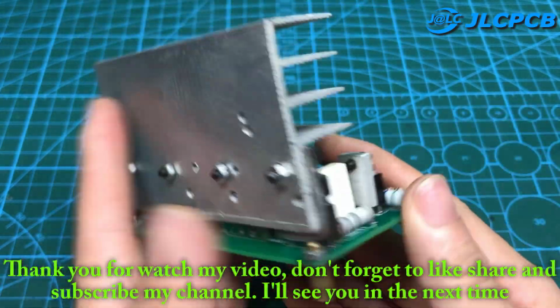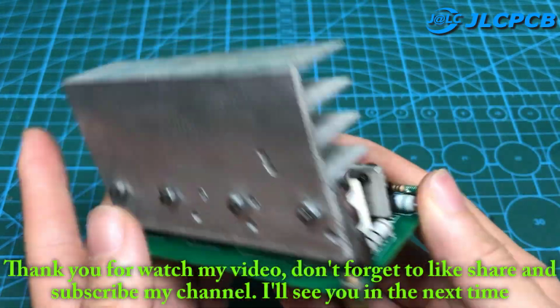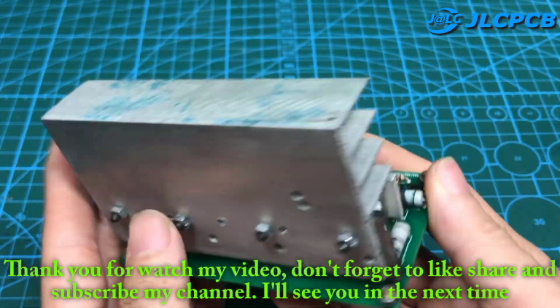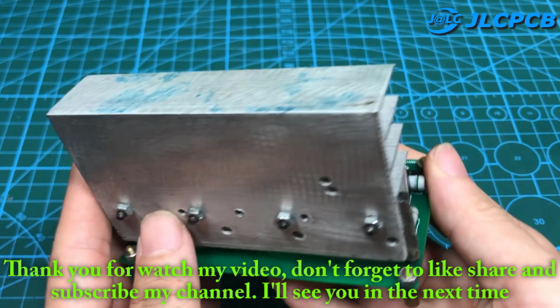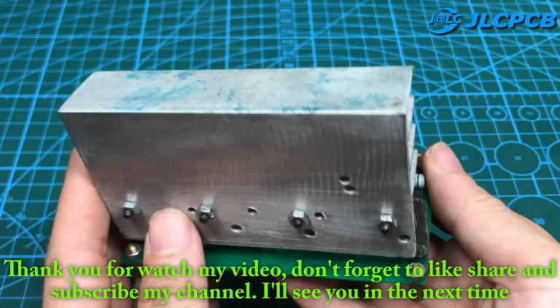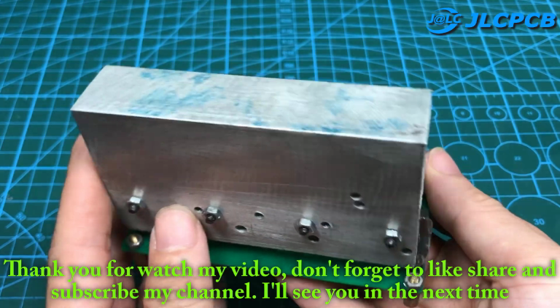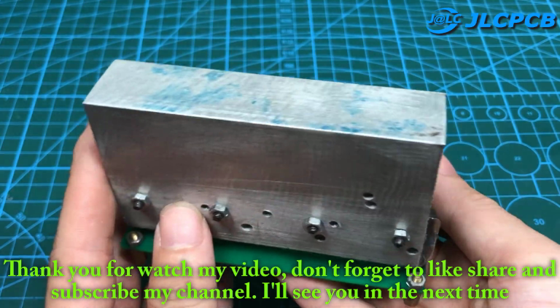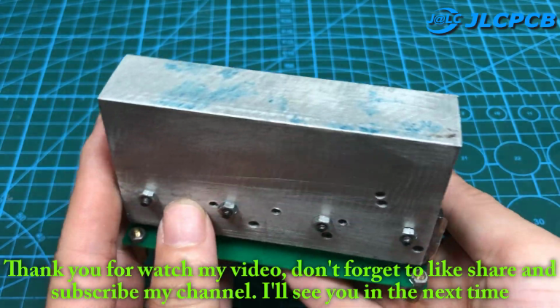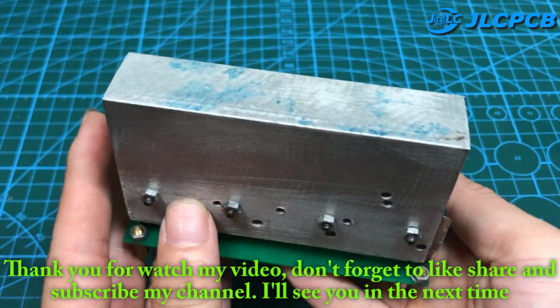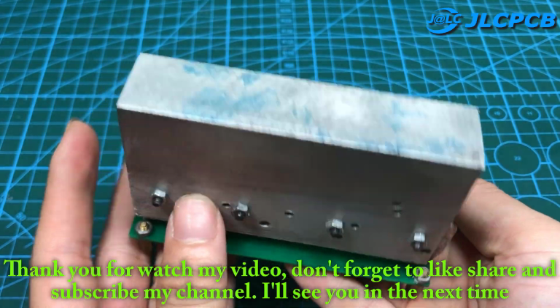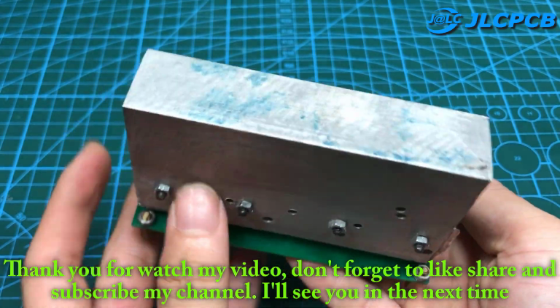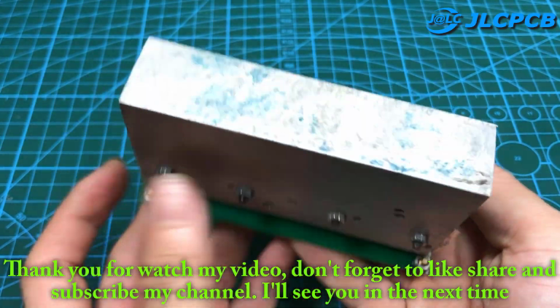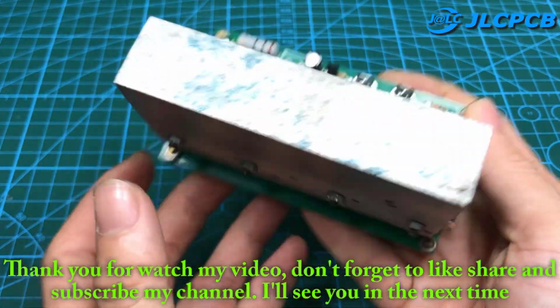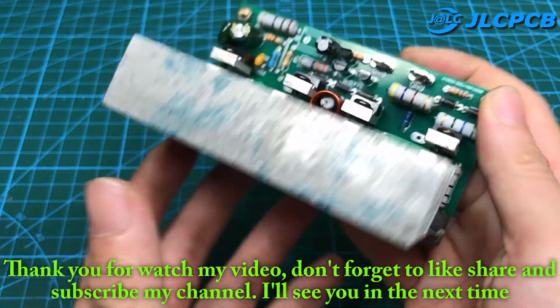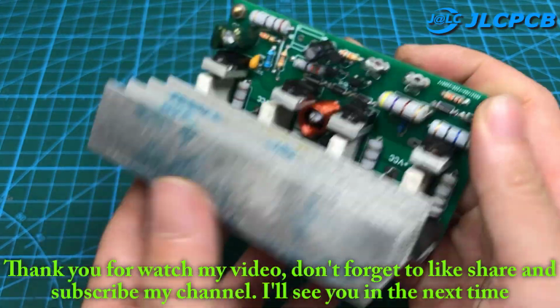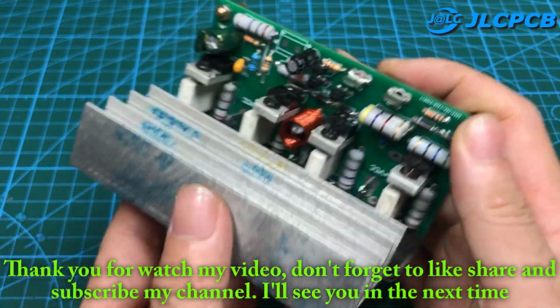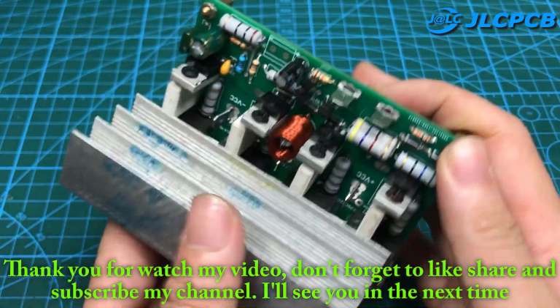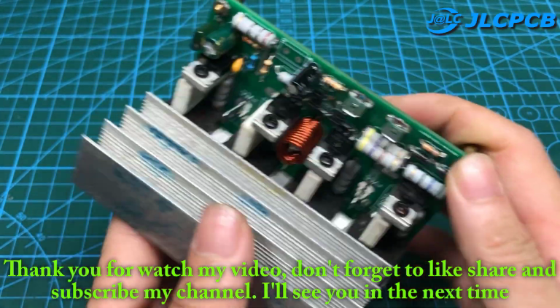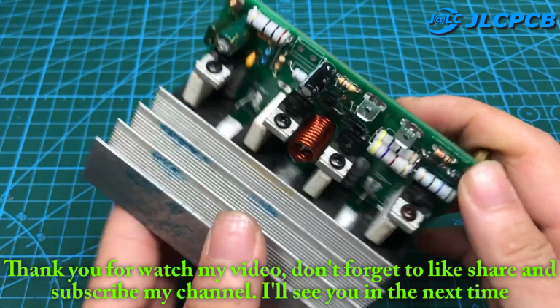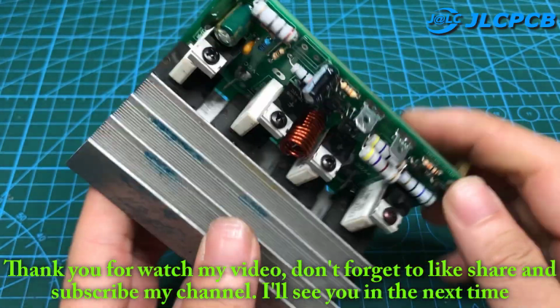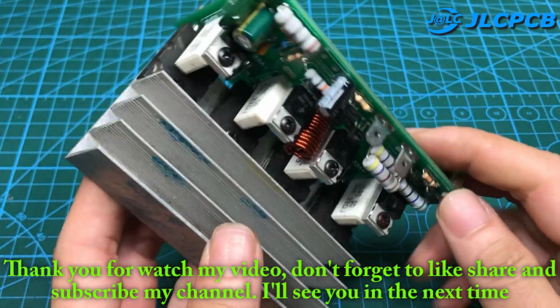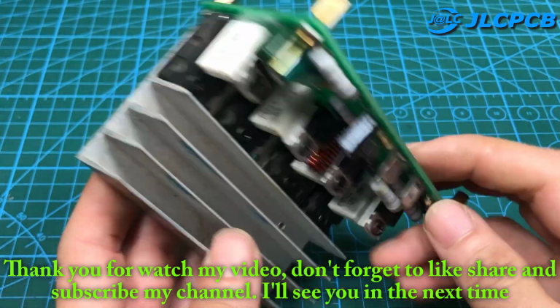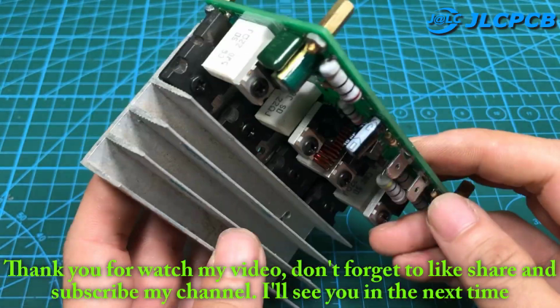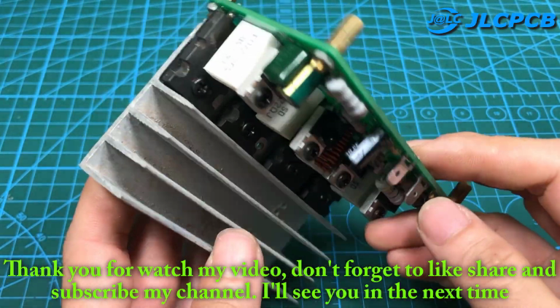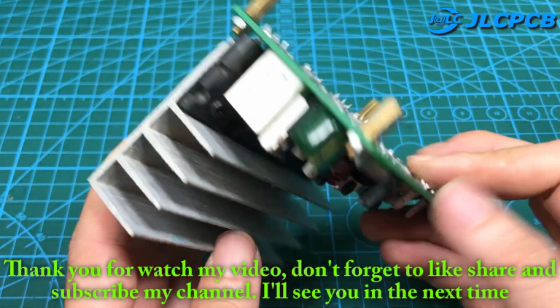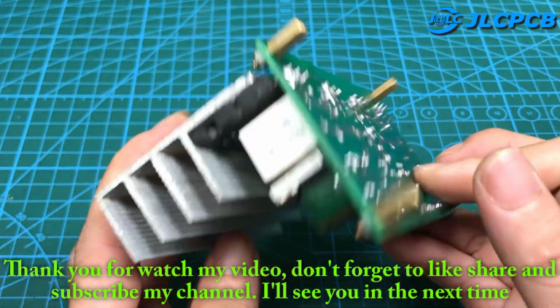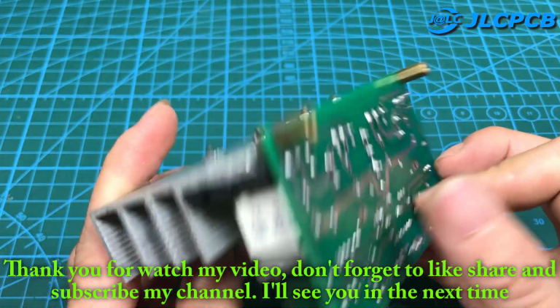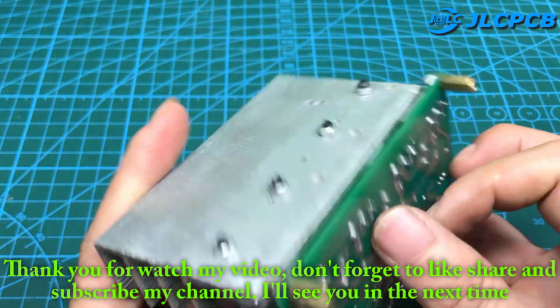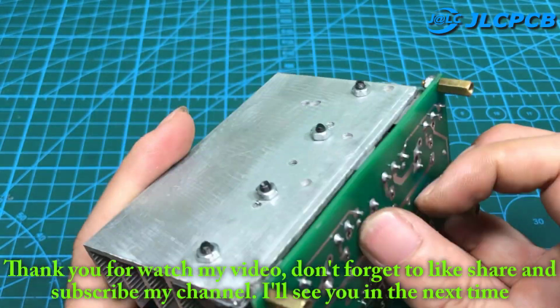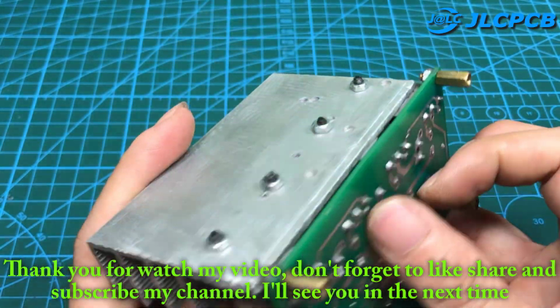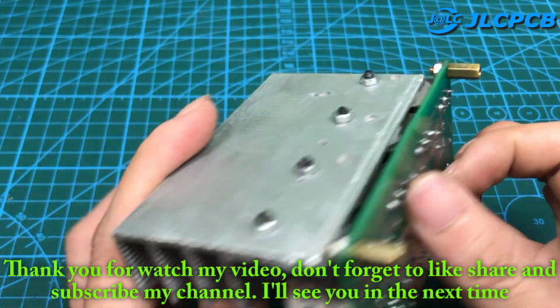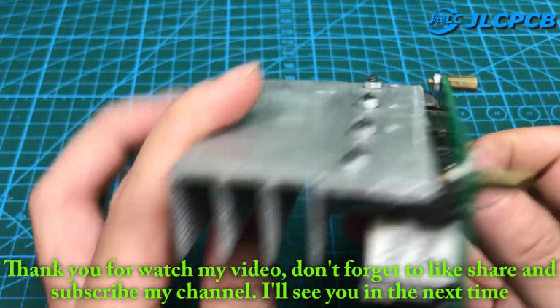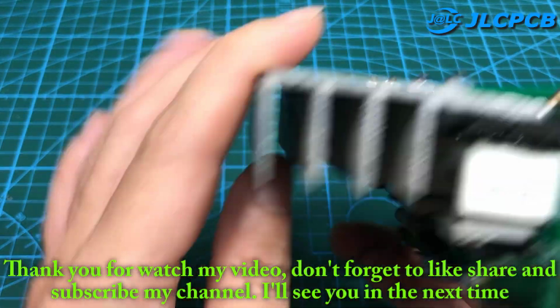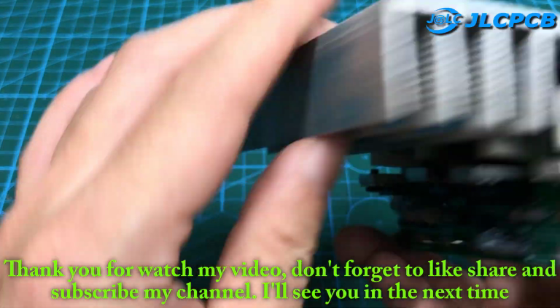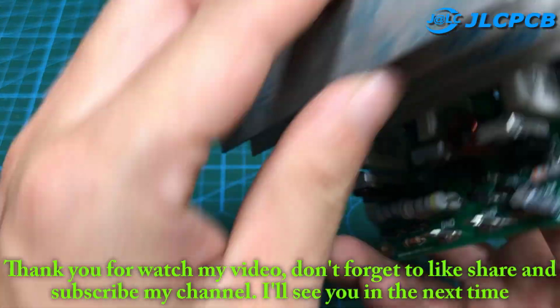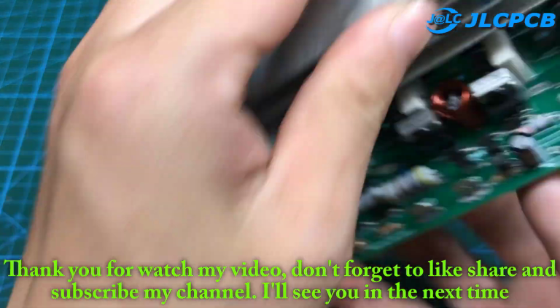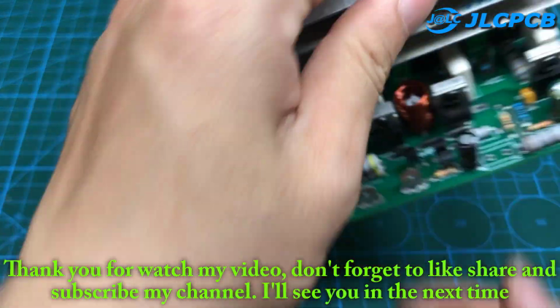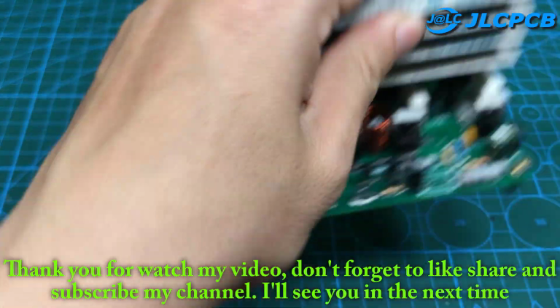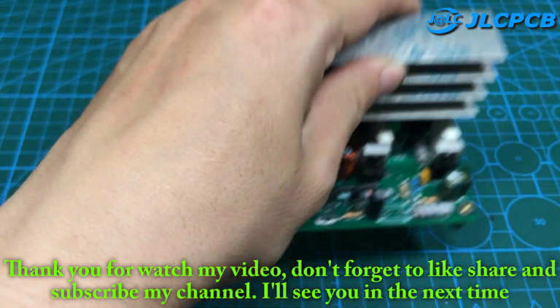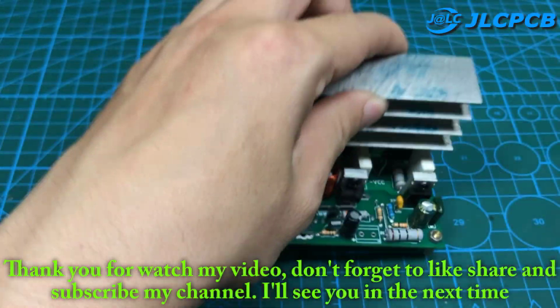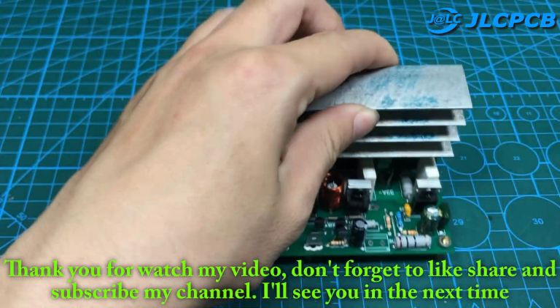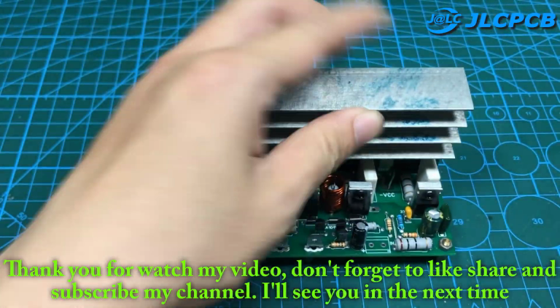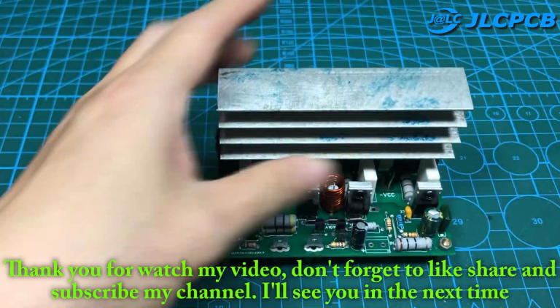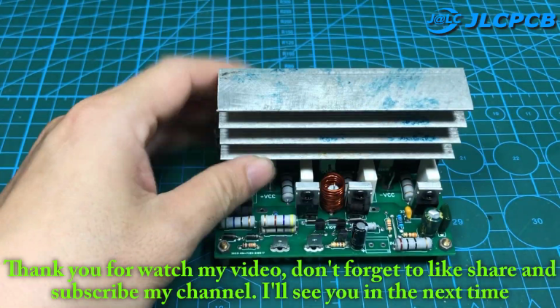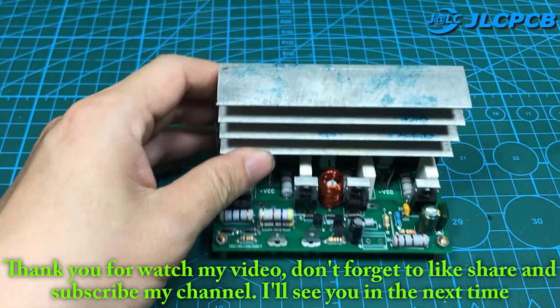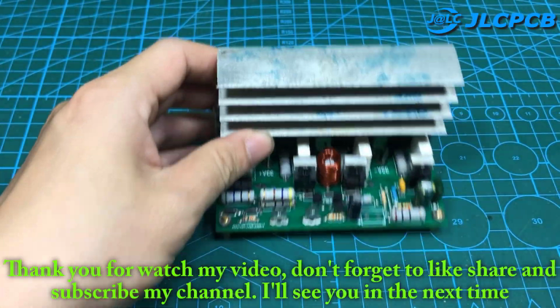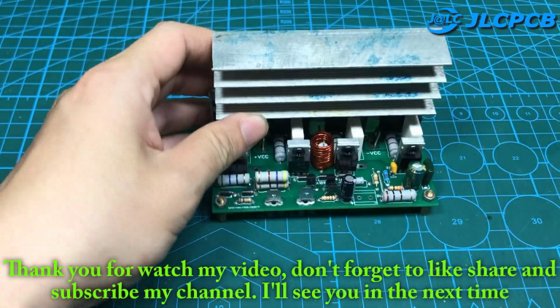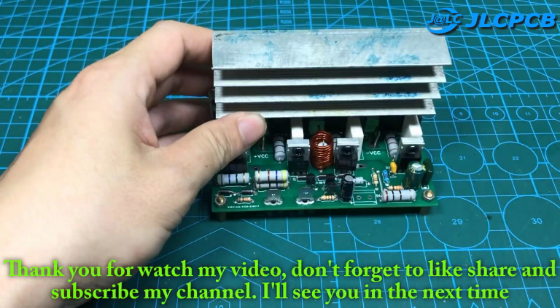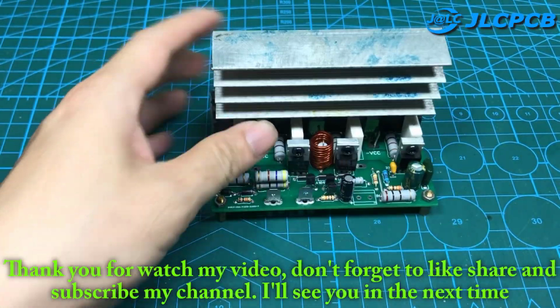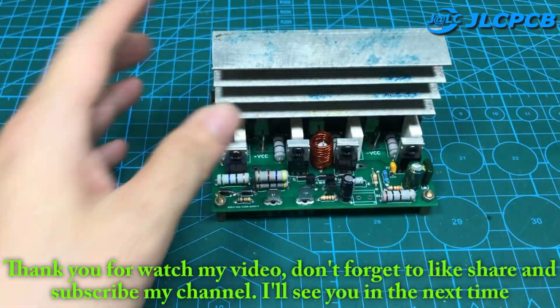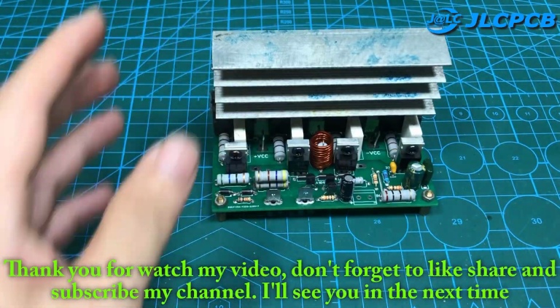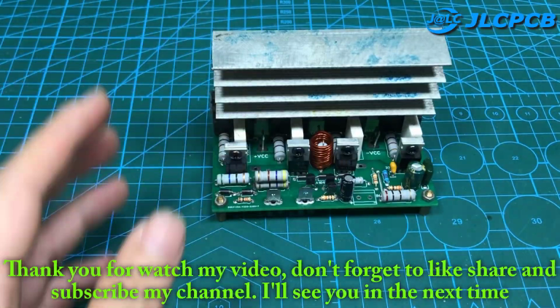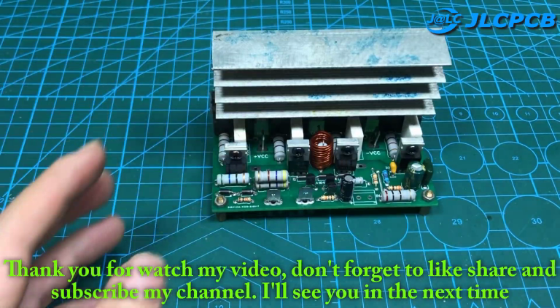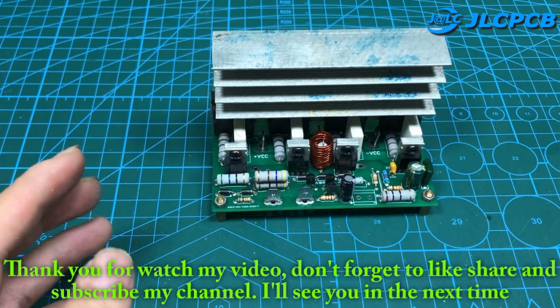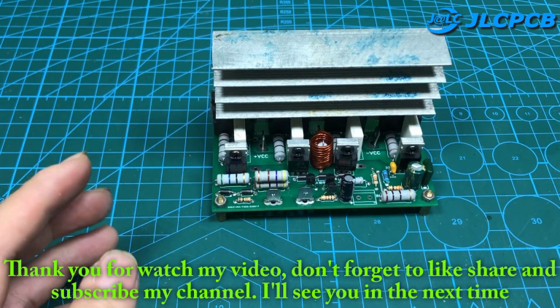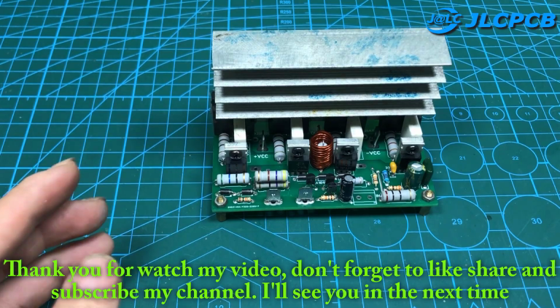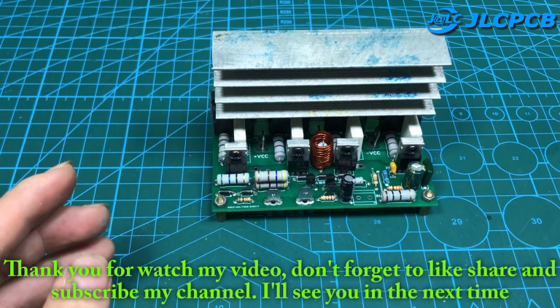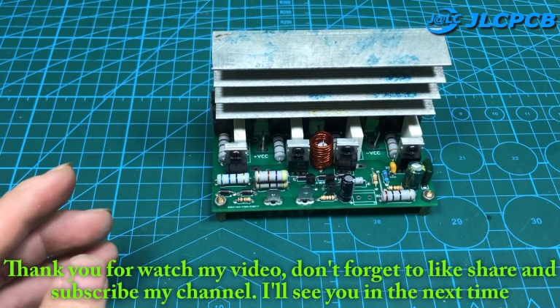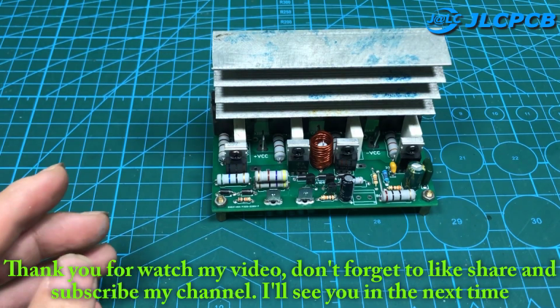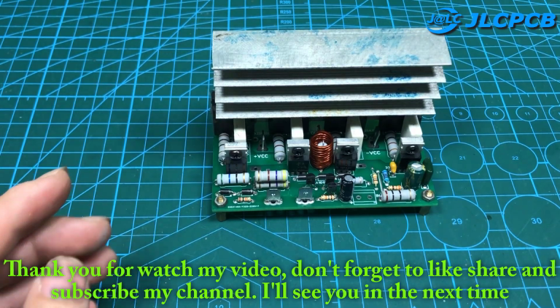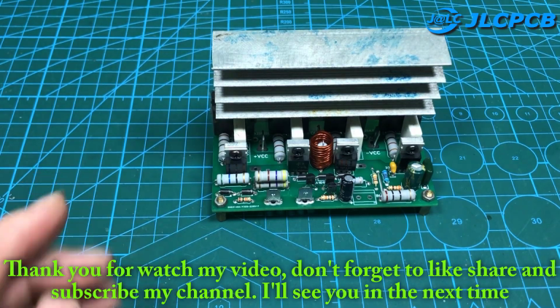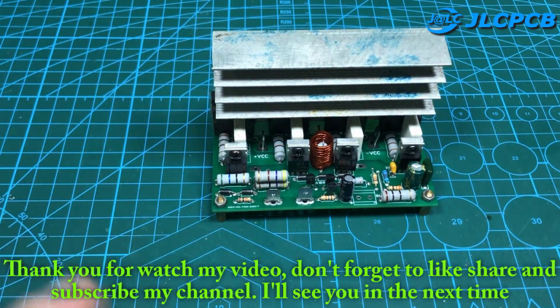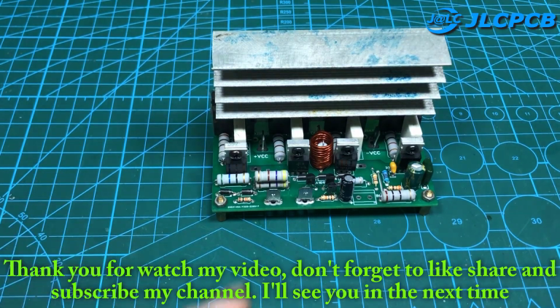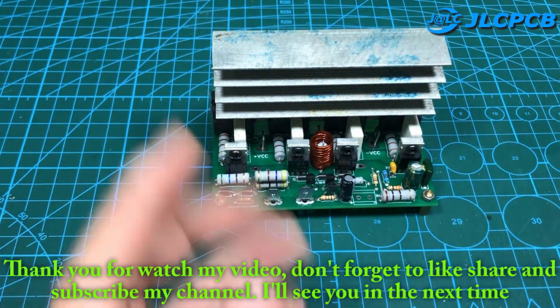Thank you for watching my video. Don't forget to like, share, and subscribe to my channel. I'll see you next time.